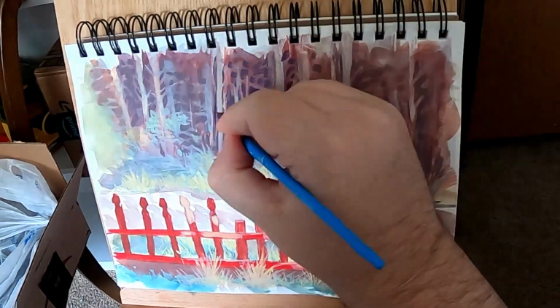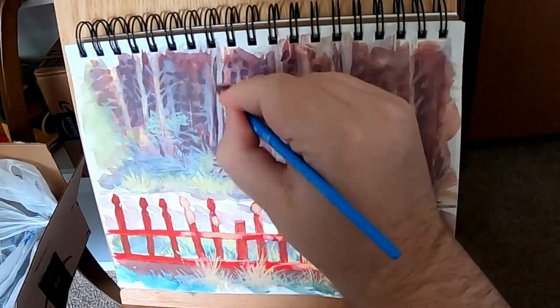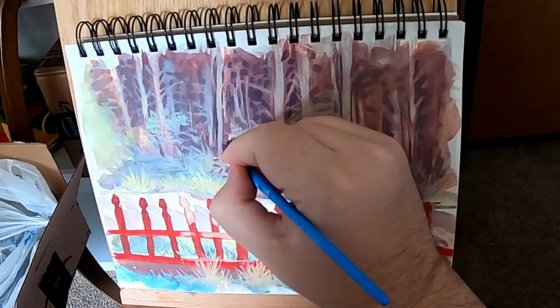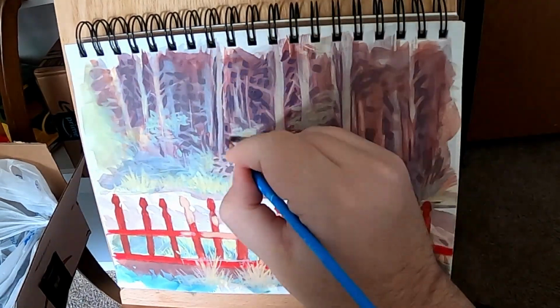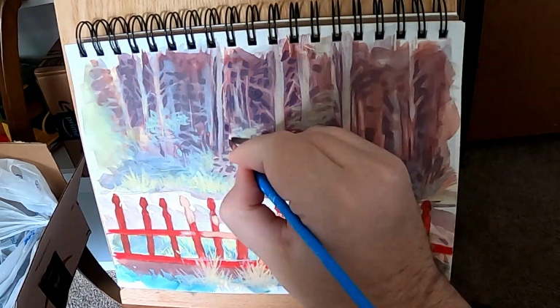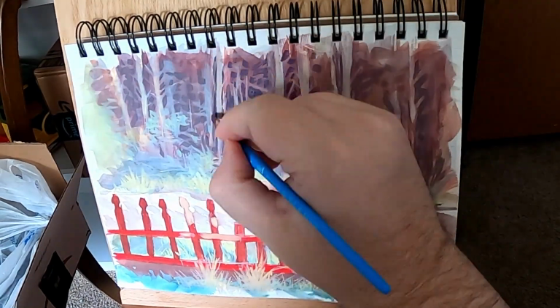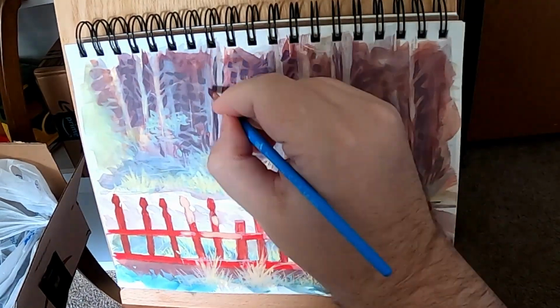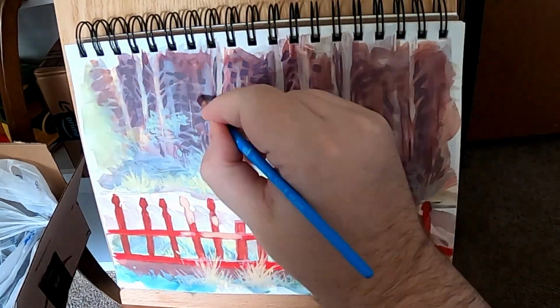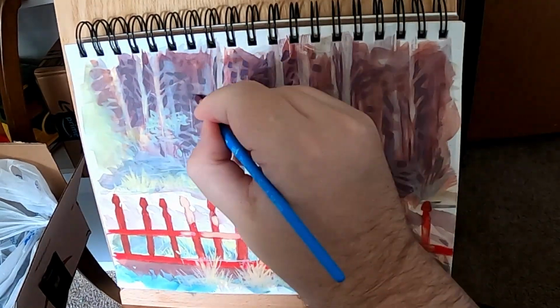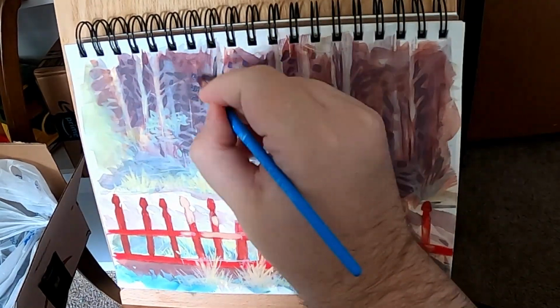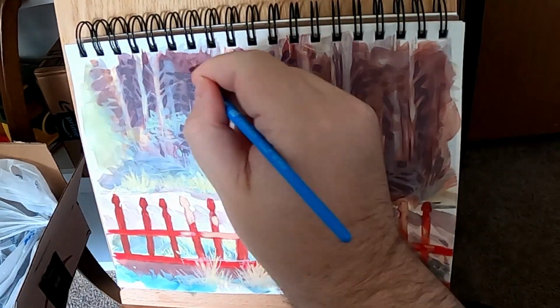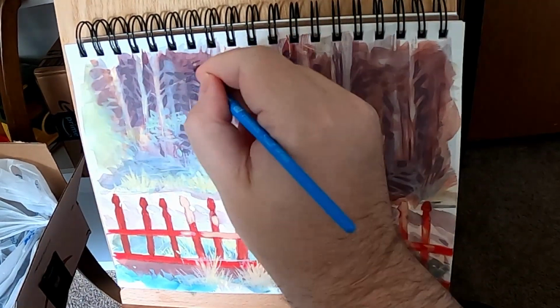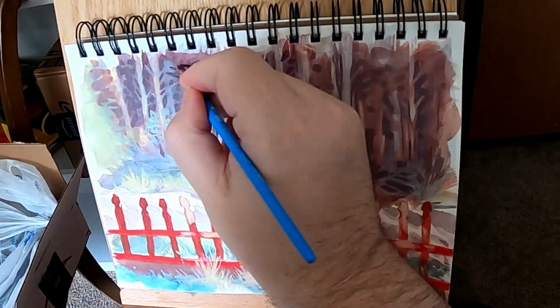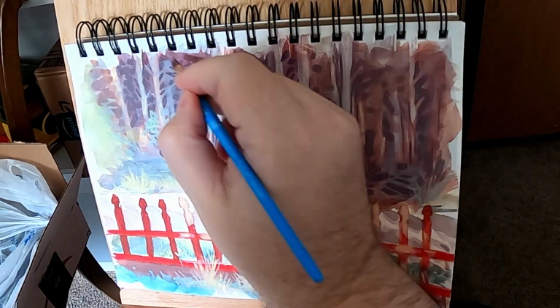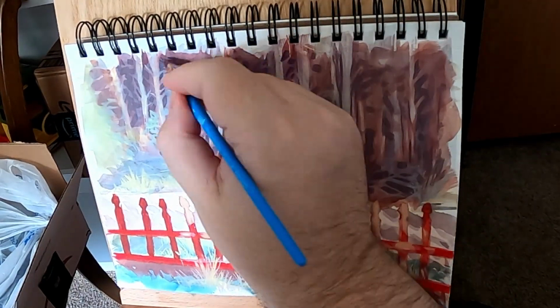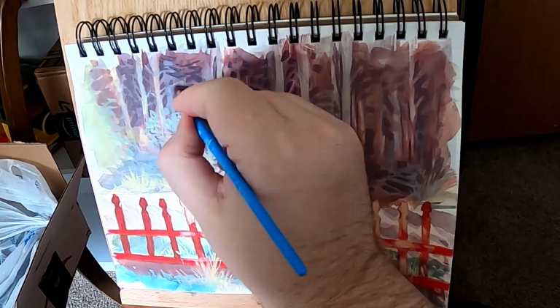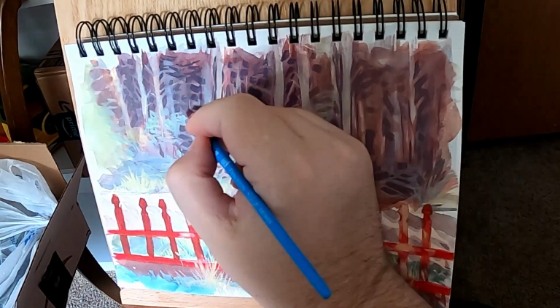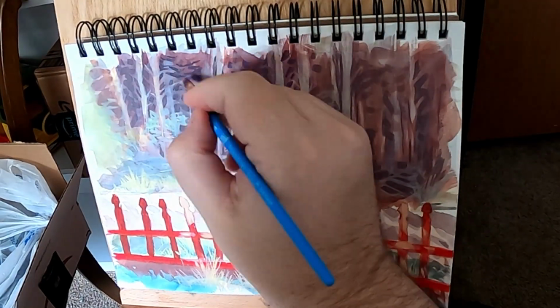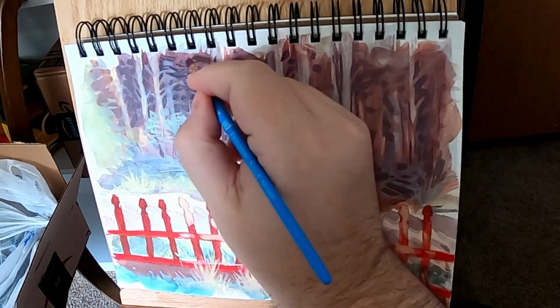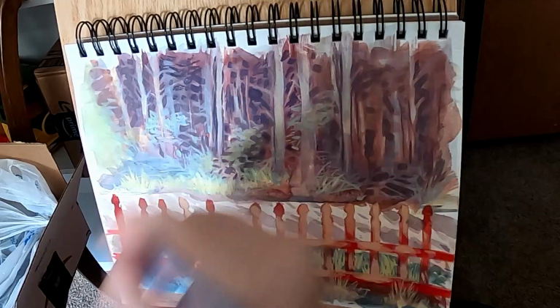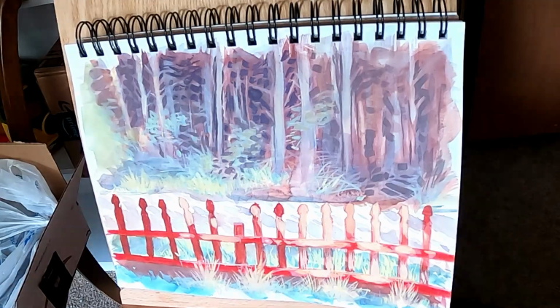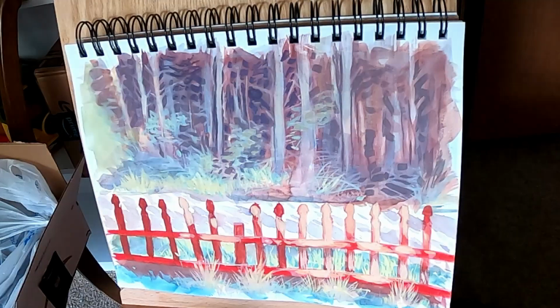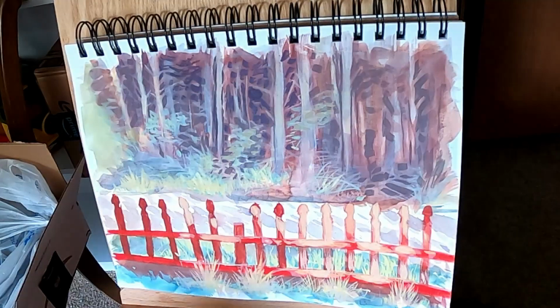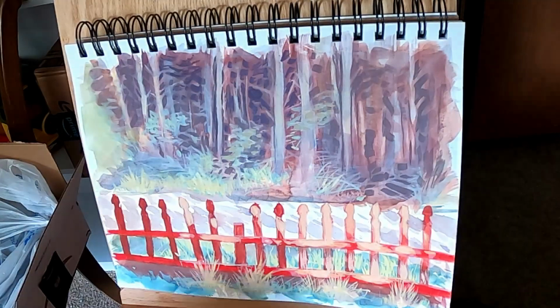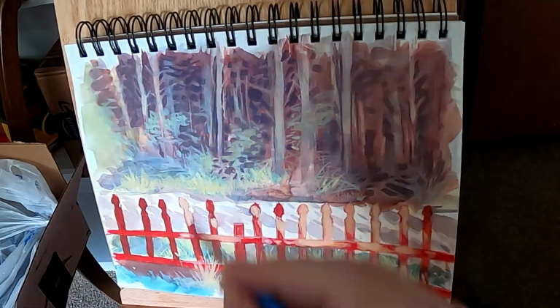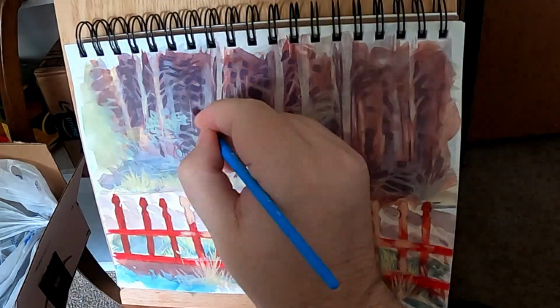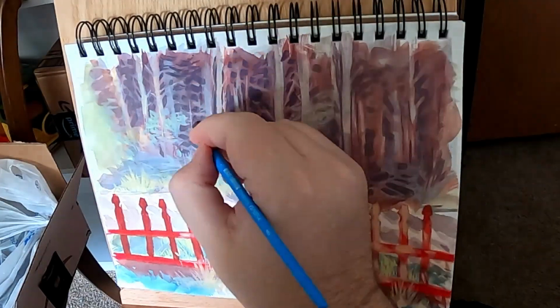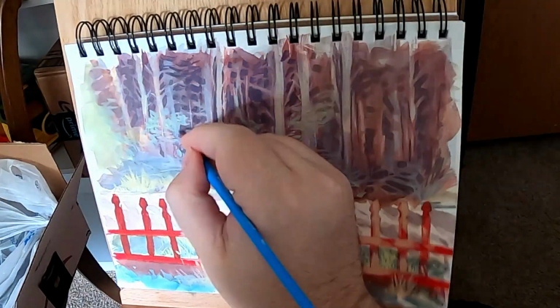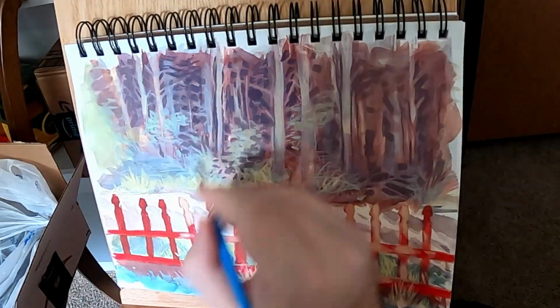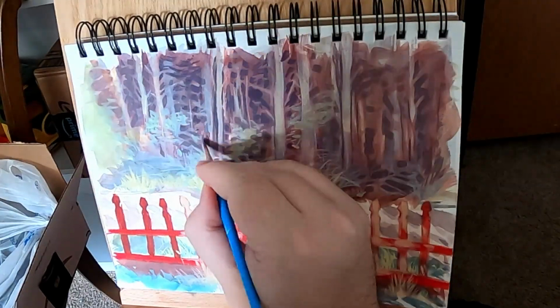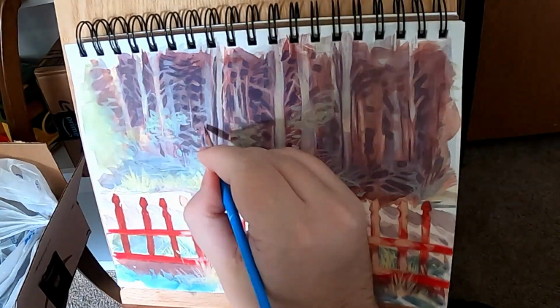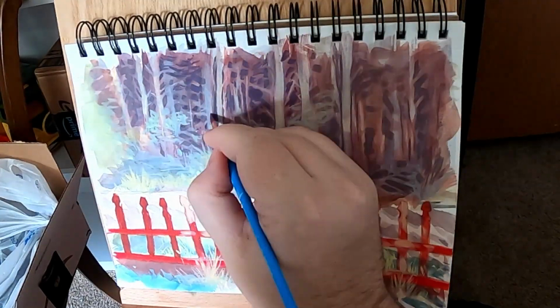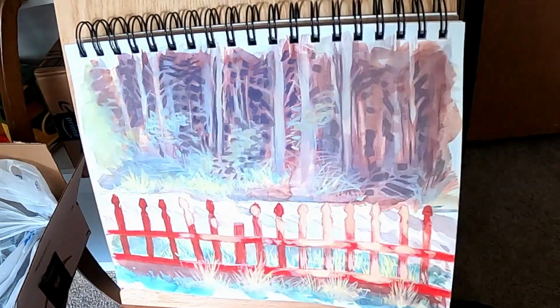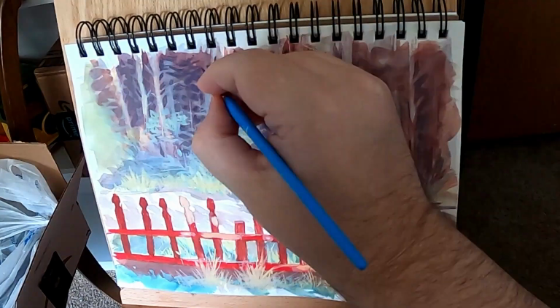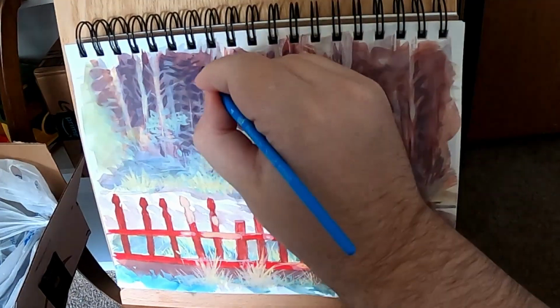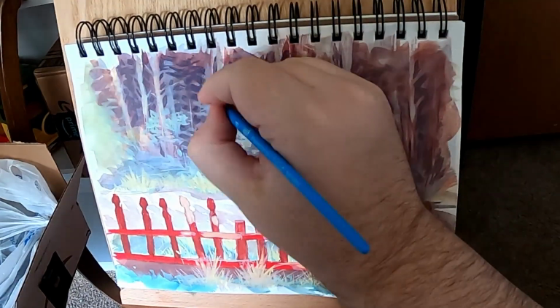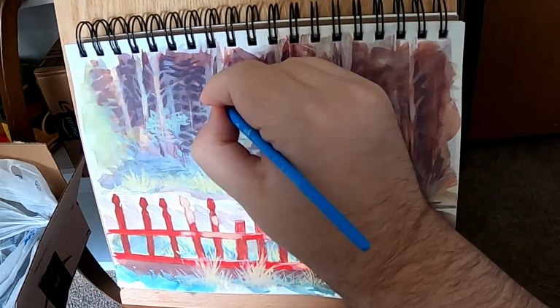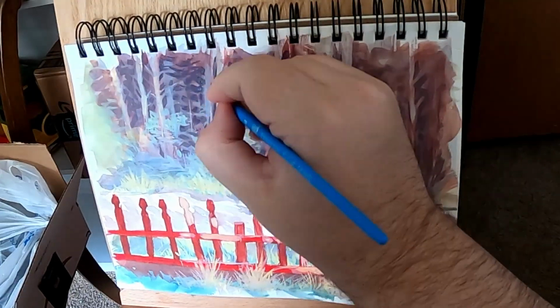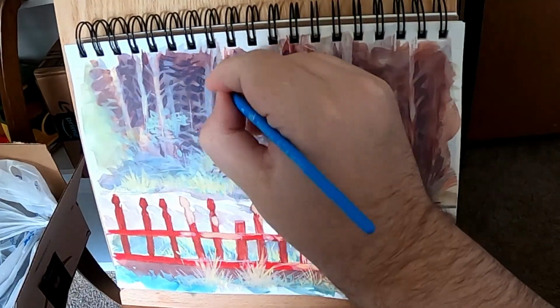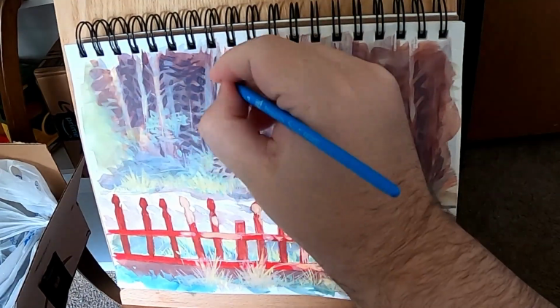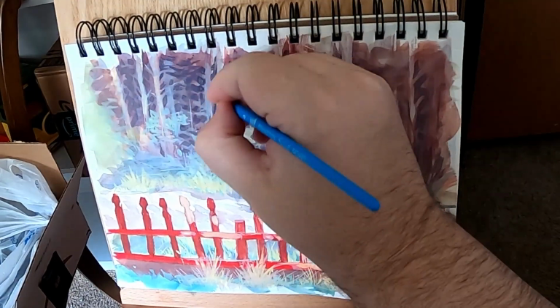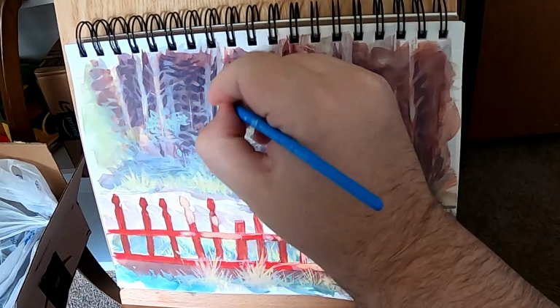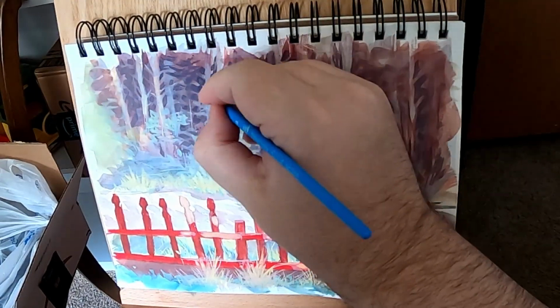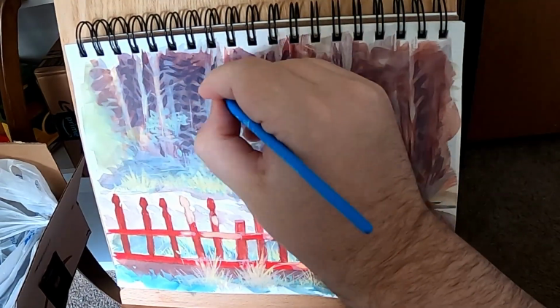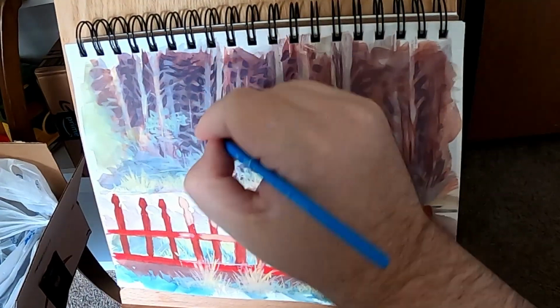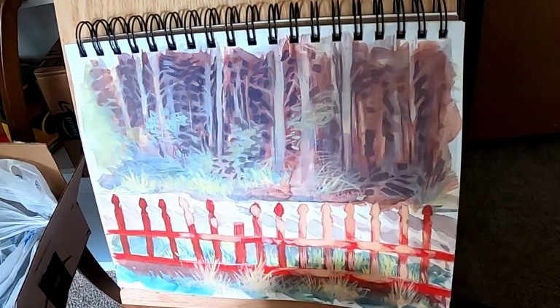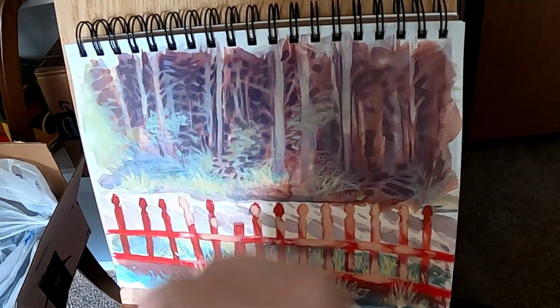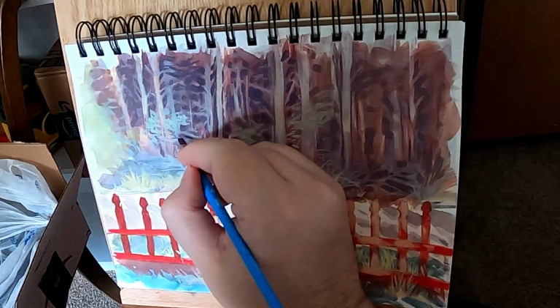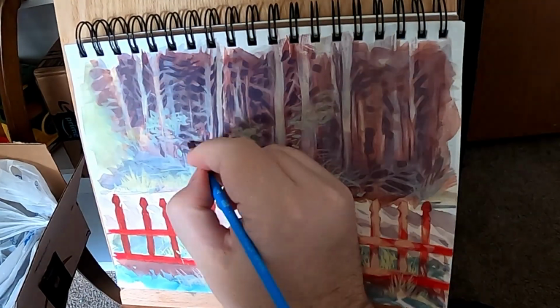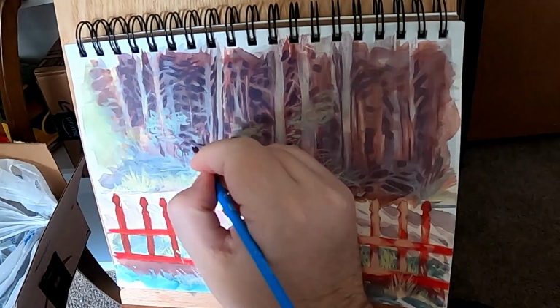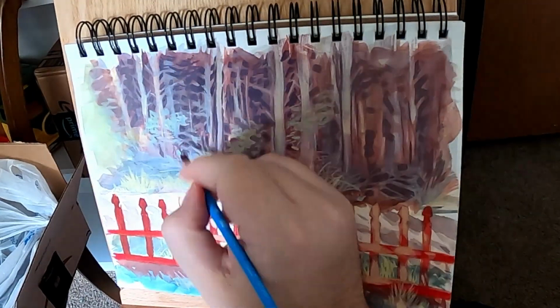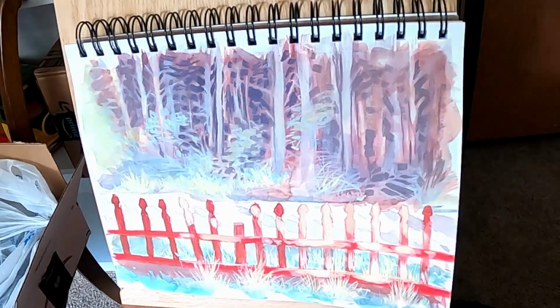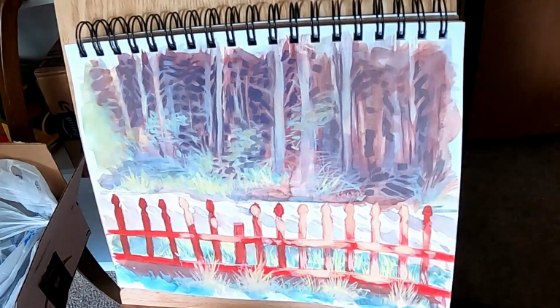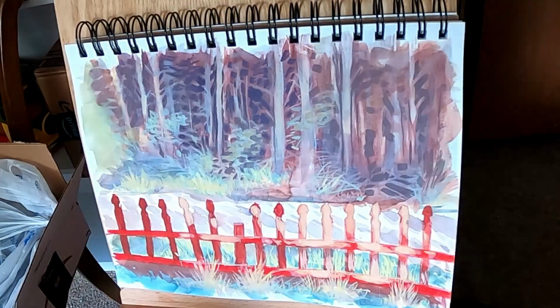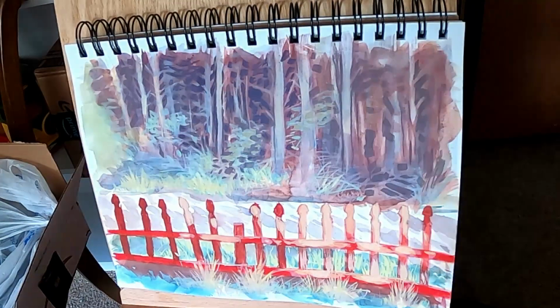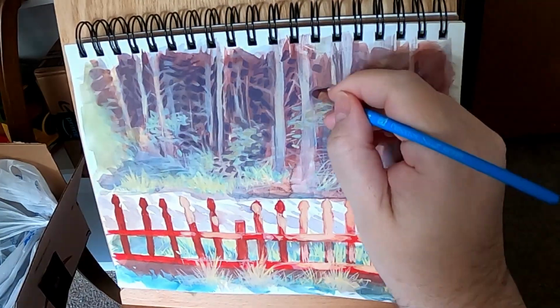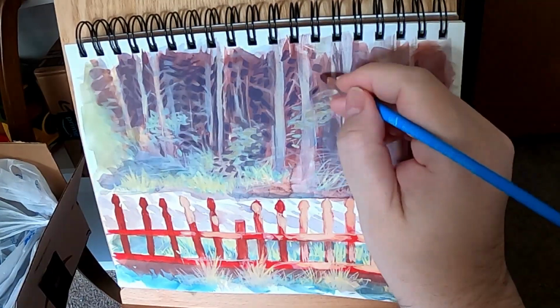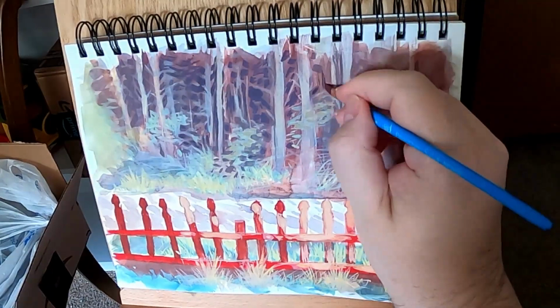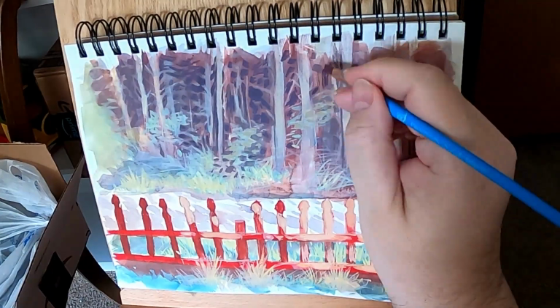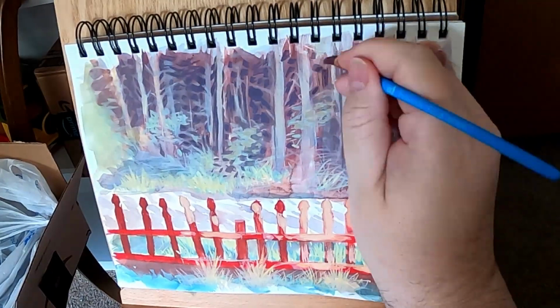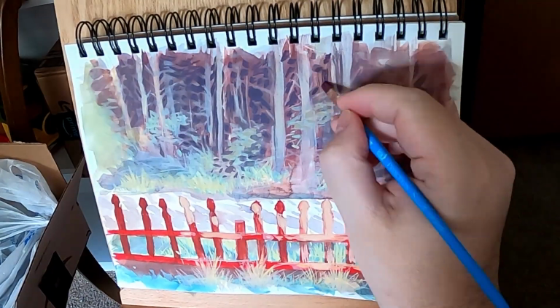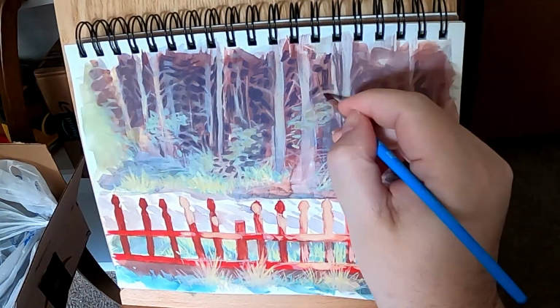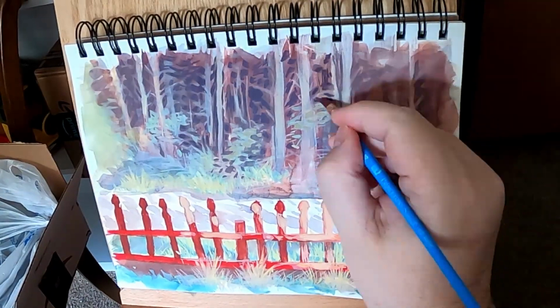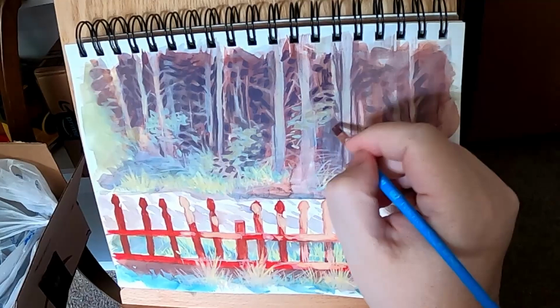You may have noticed, by the way, that the background changed. That's because the light started to fade while I was painting this, so I just moved it inside.